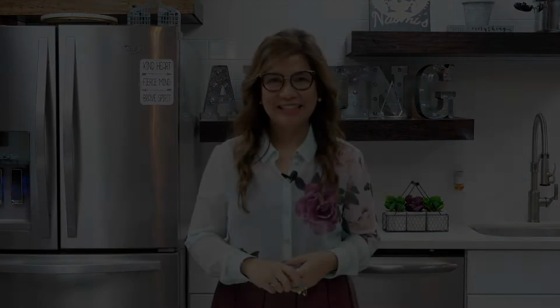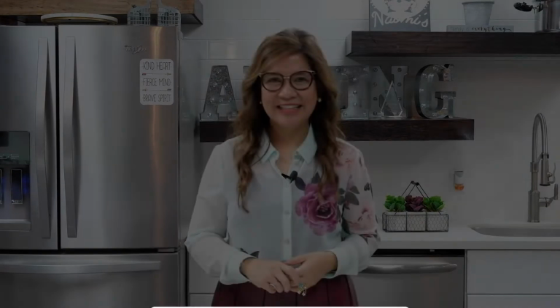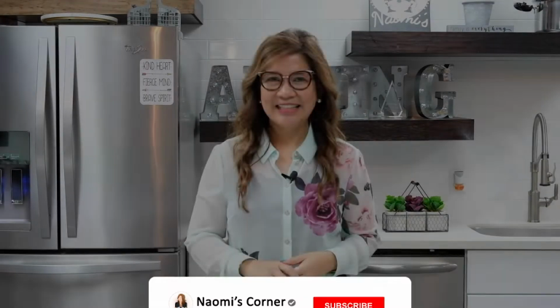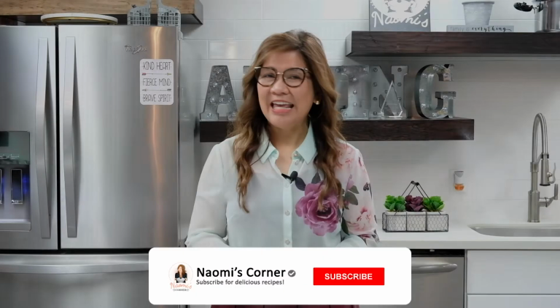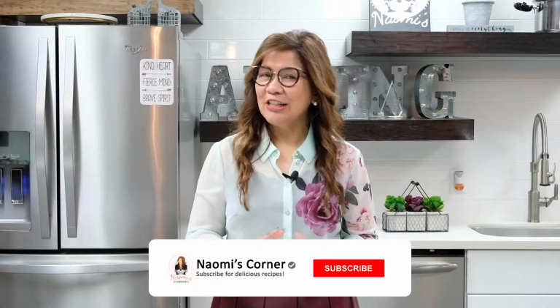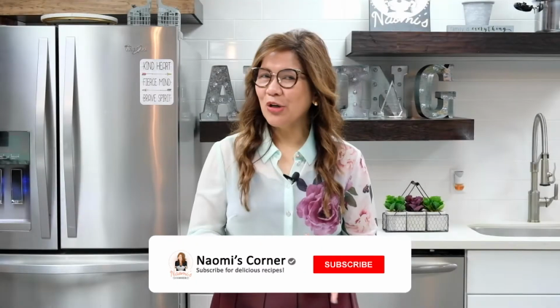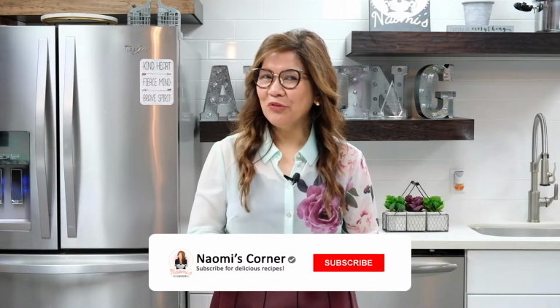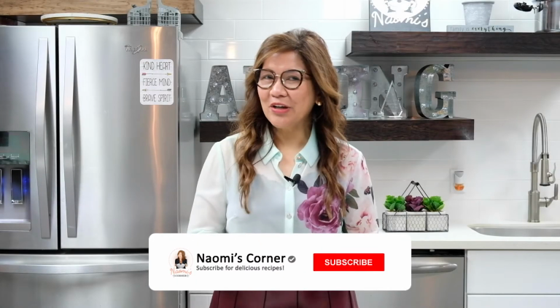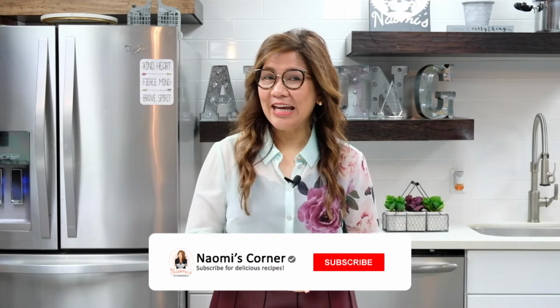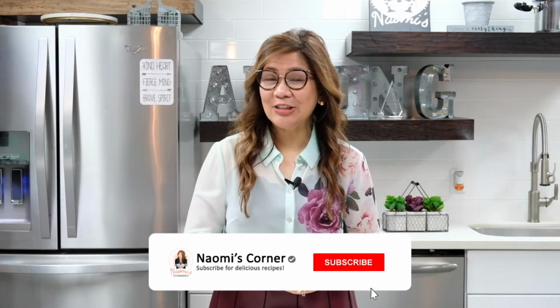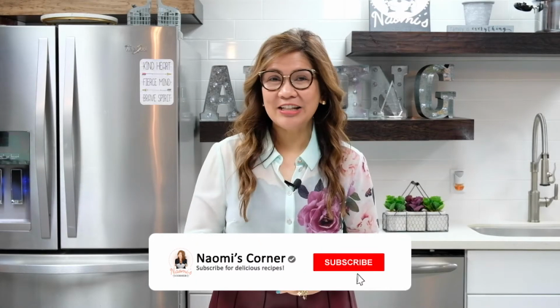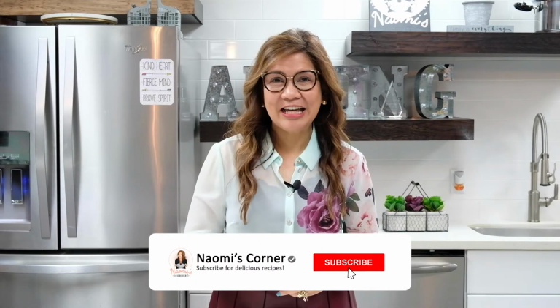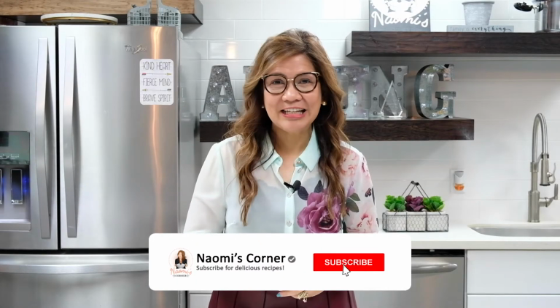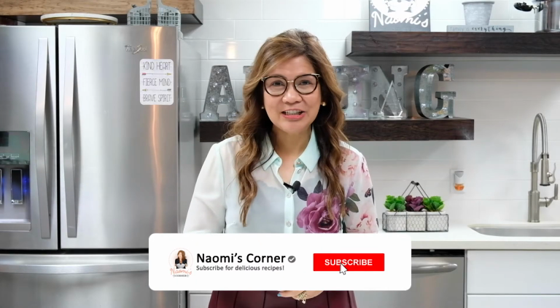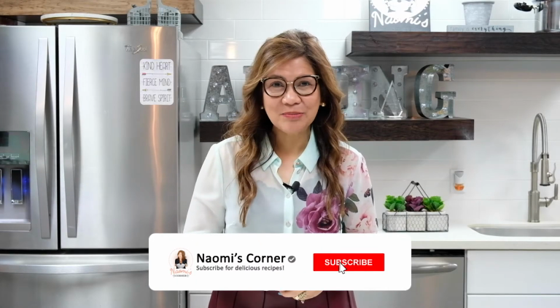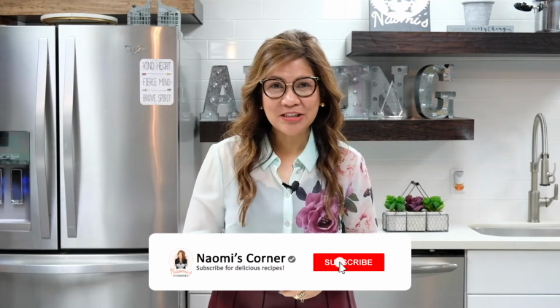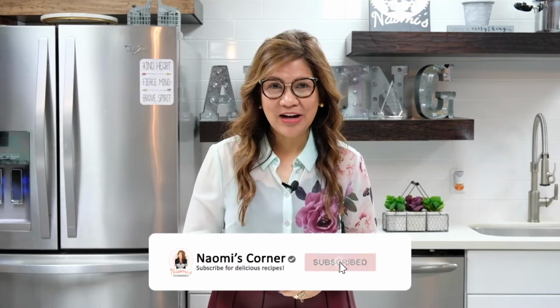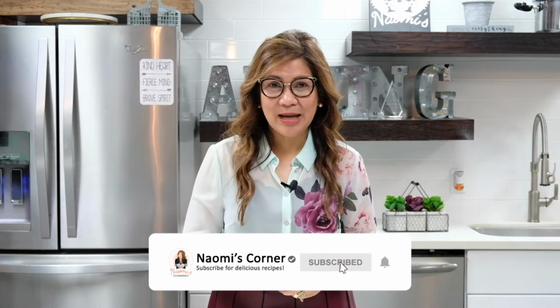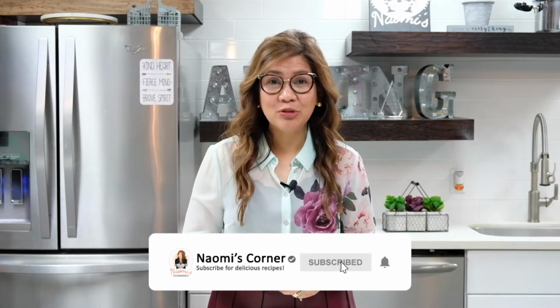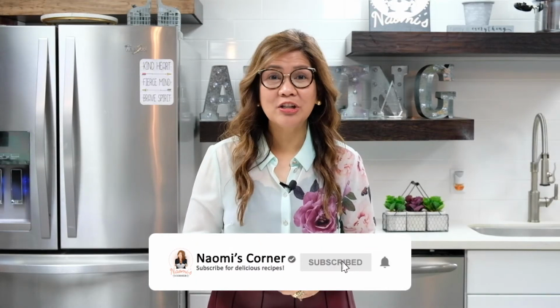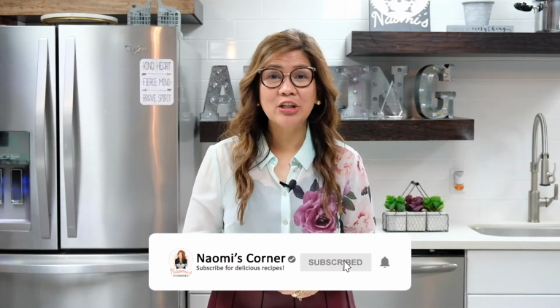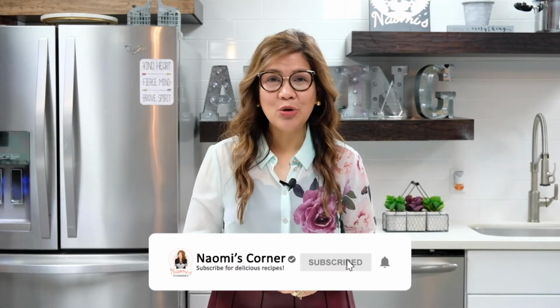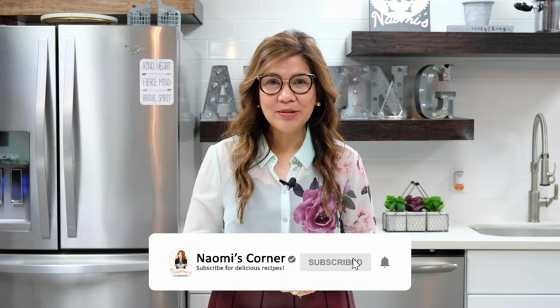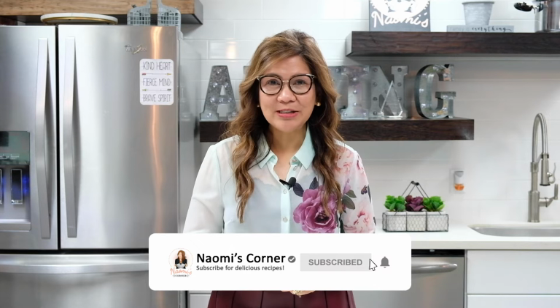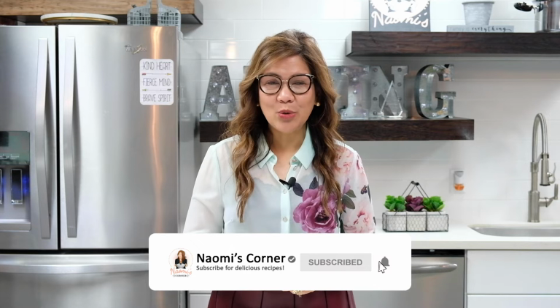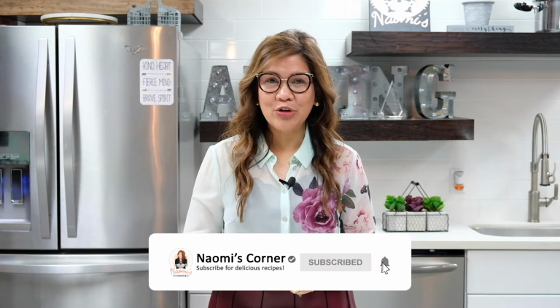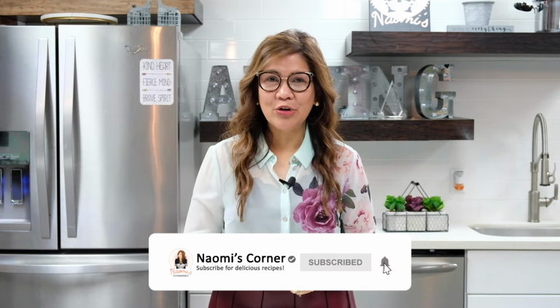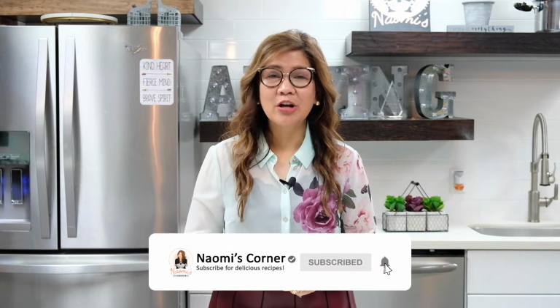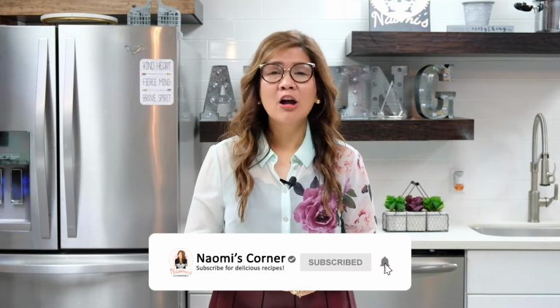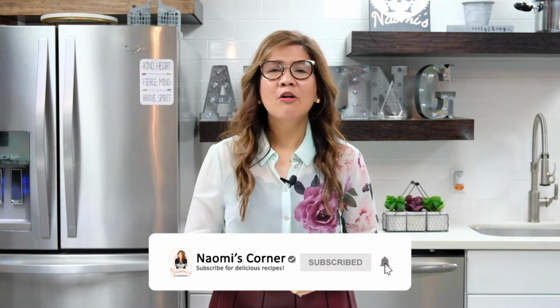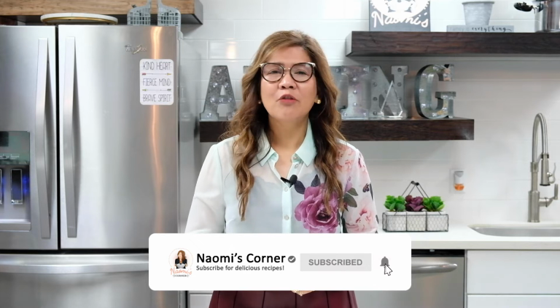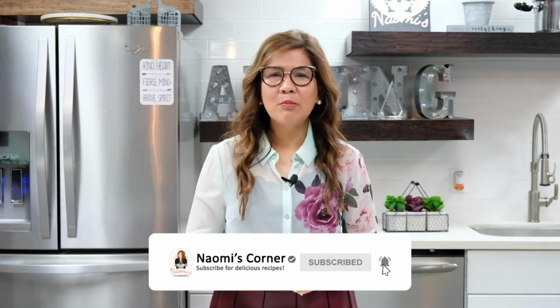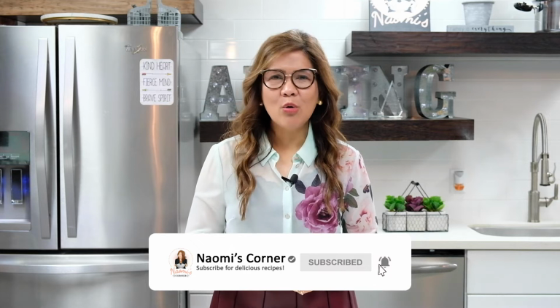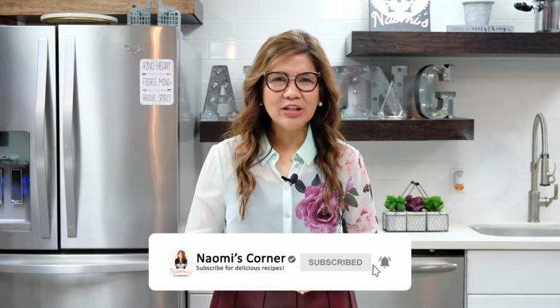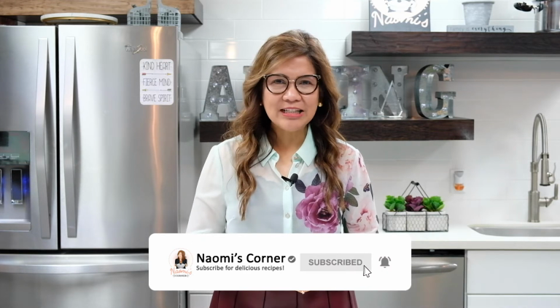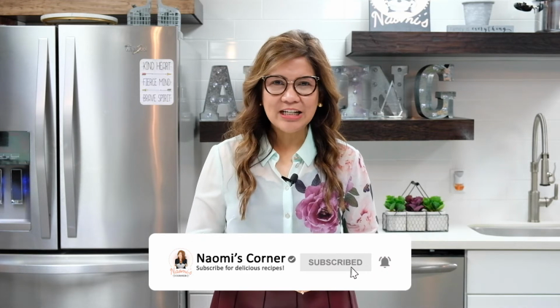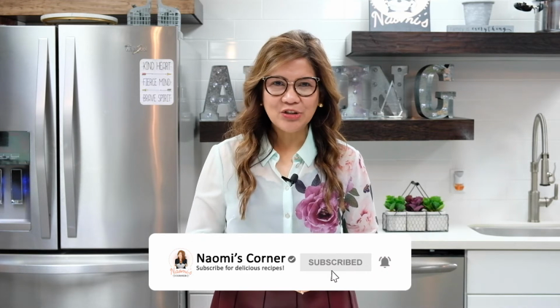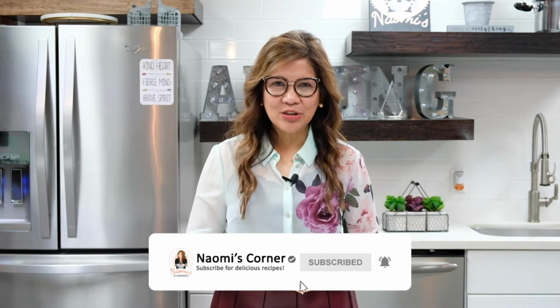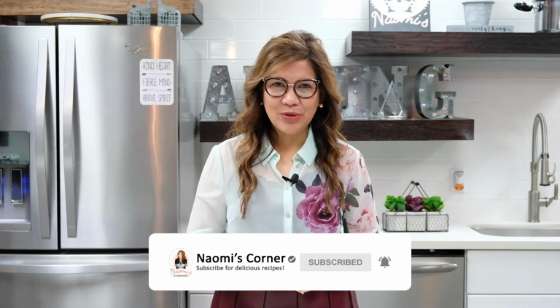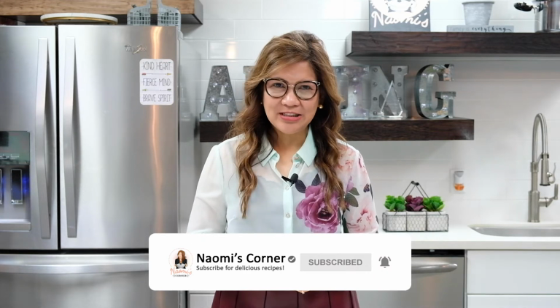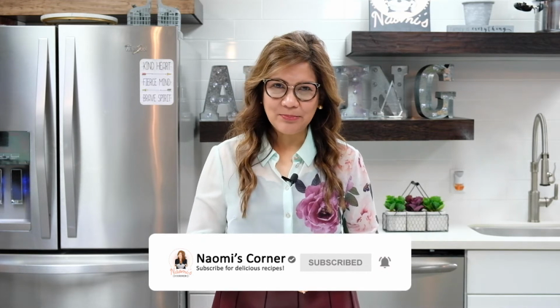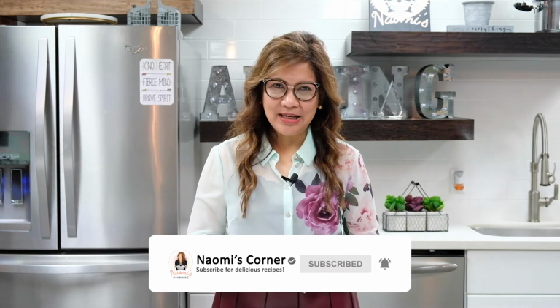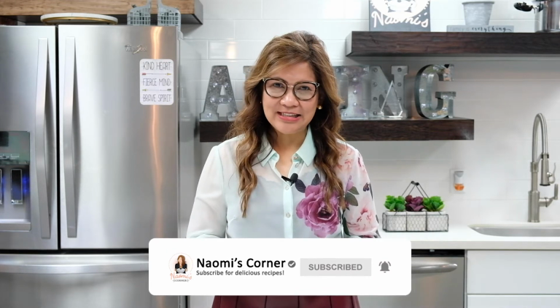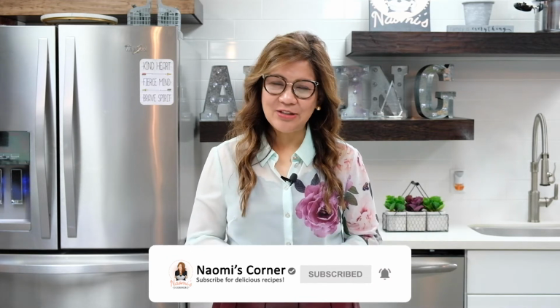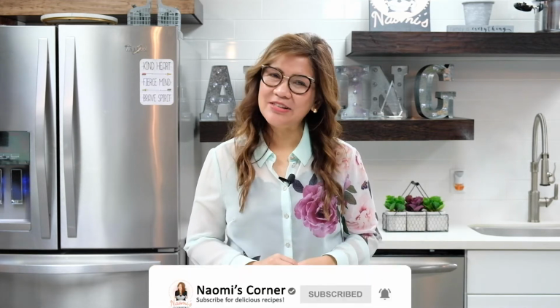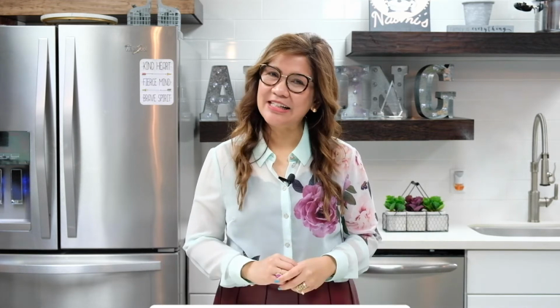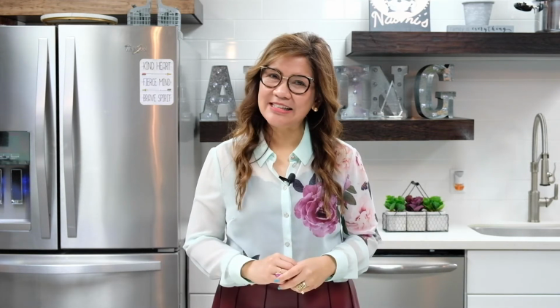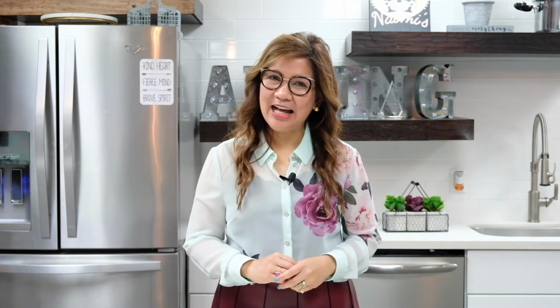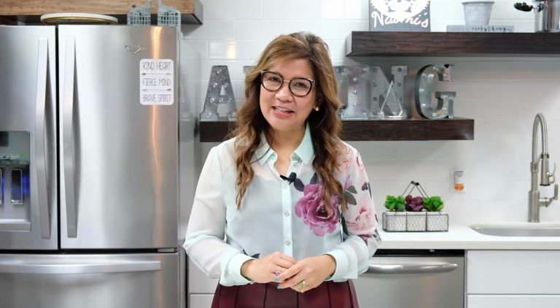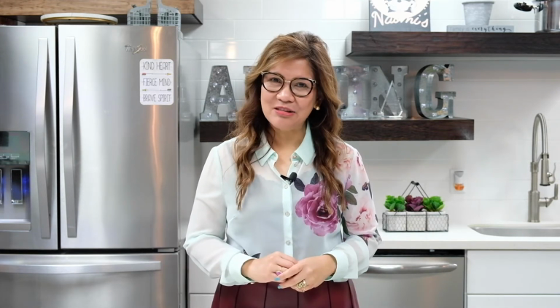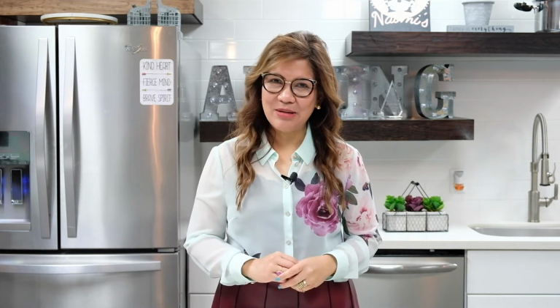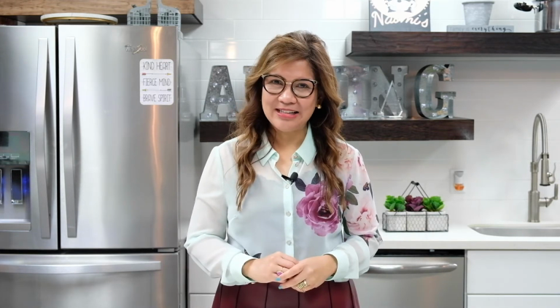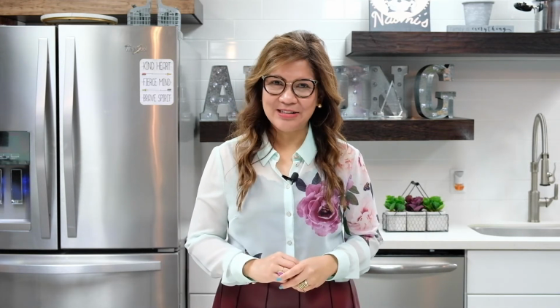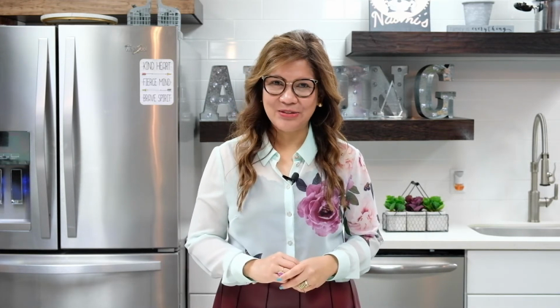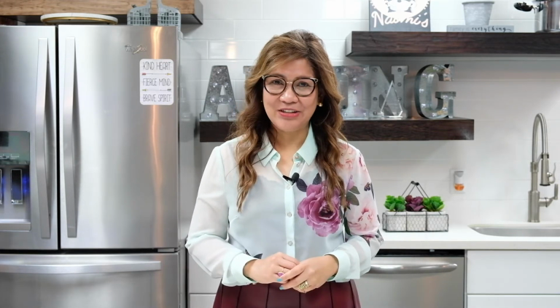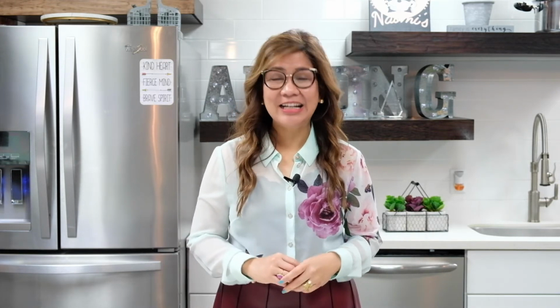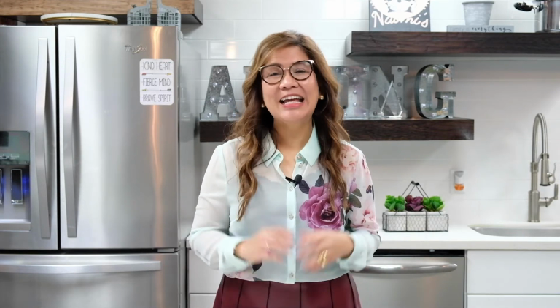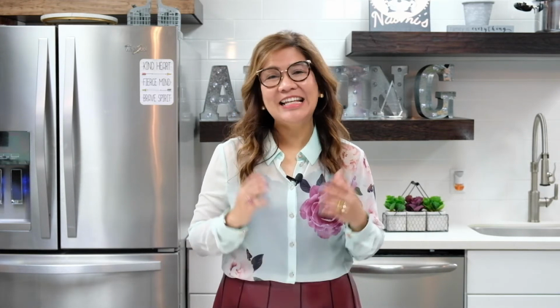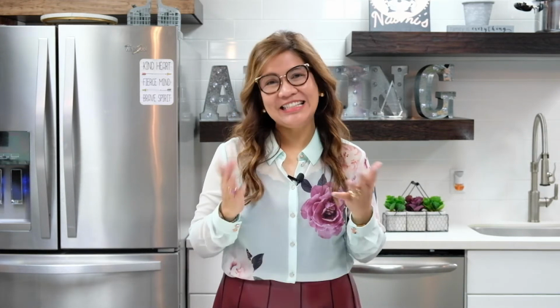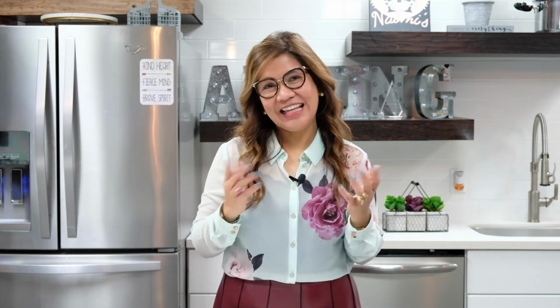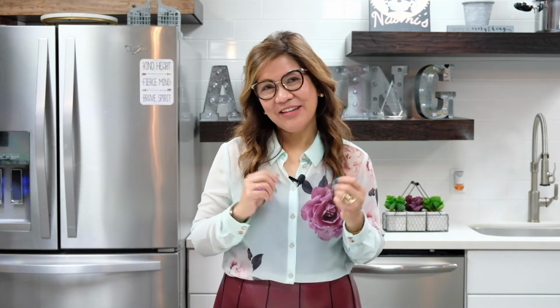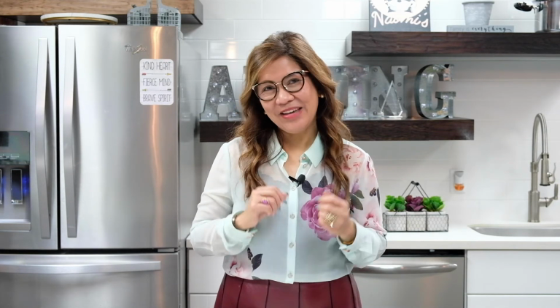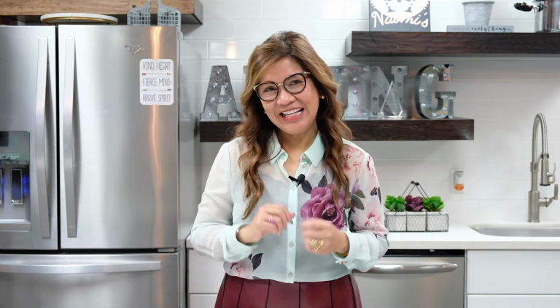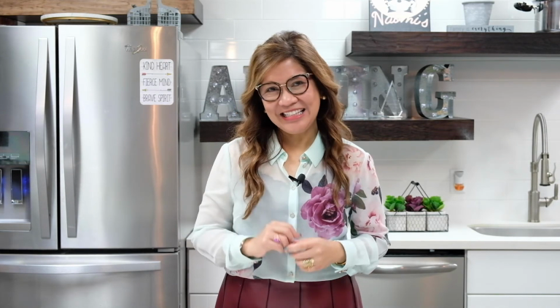Don't forget to like and subscribe to Naomi's Corner for more delicious recipes using Salad Master. Stay amazing!